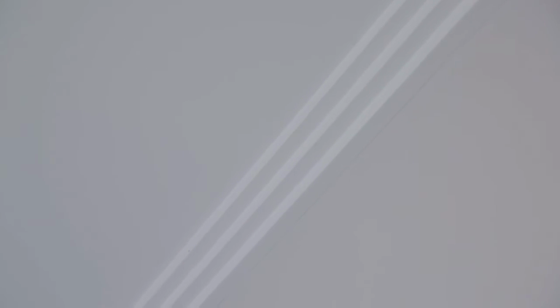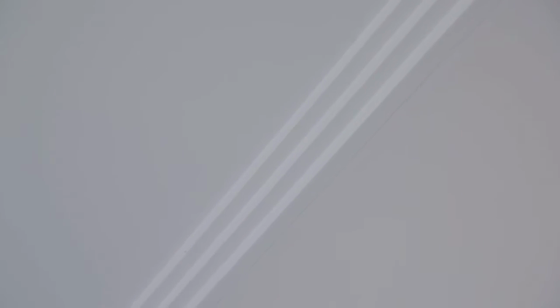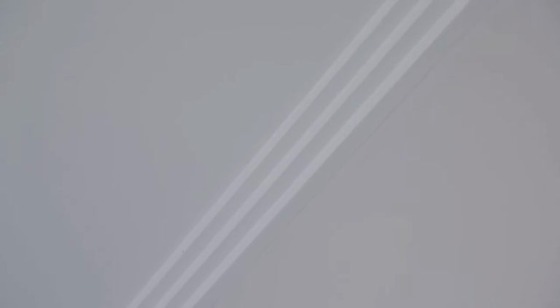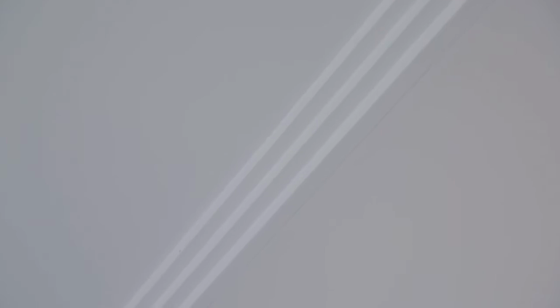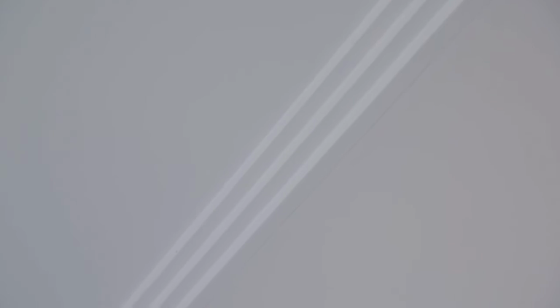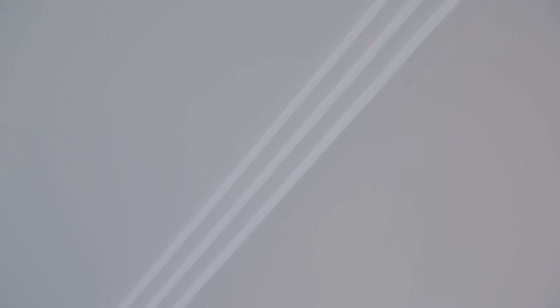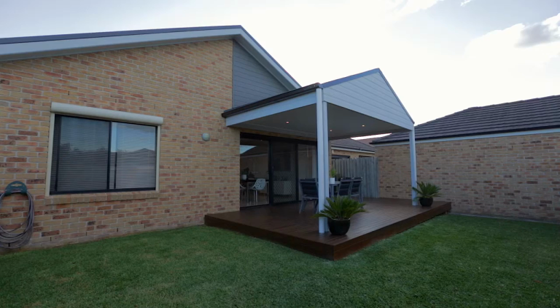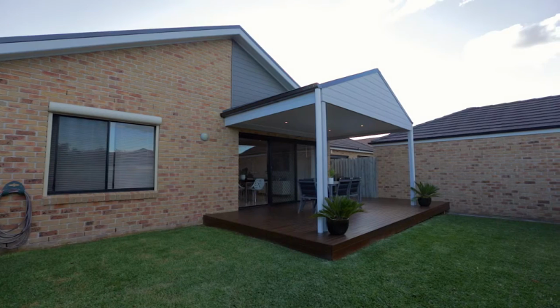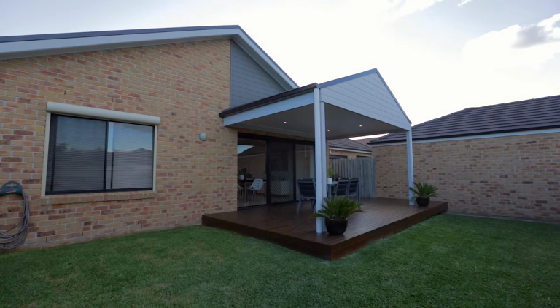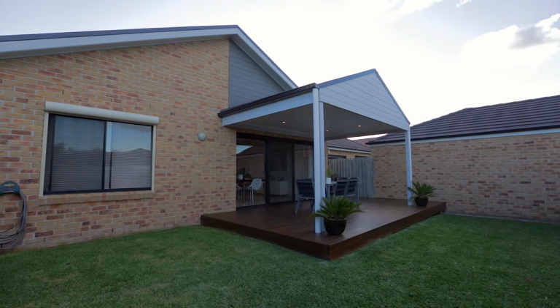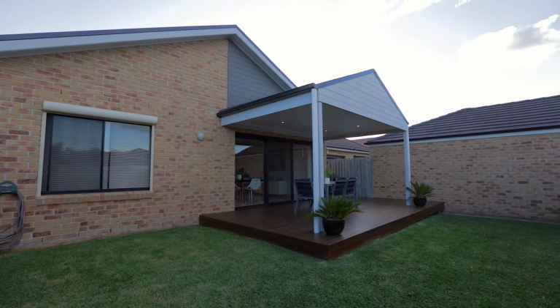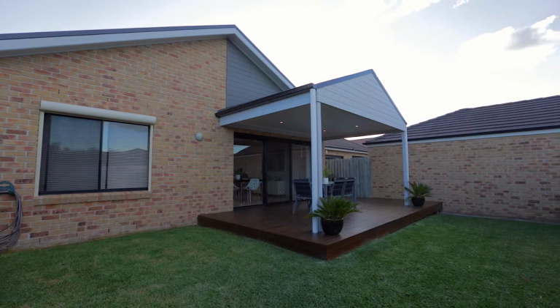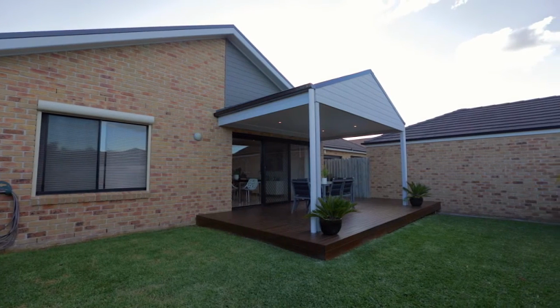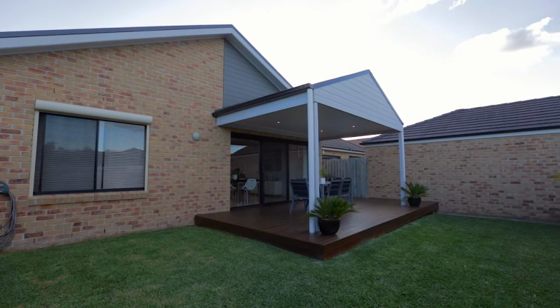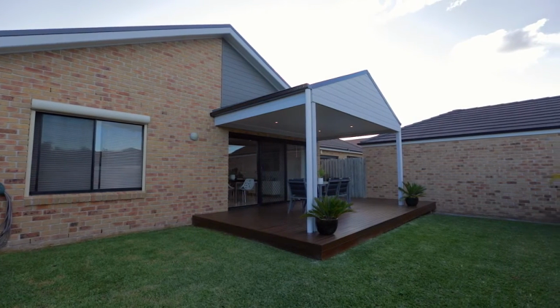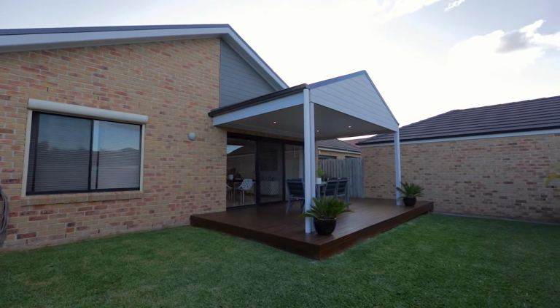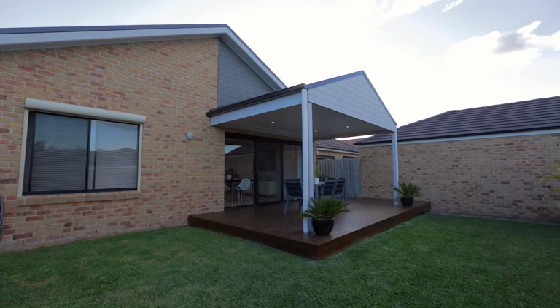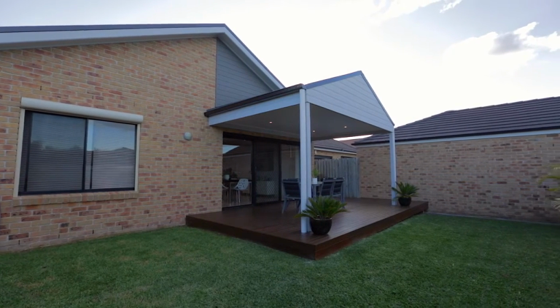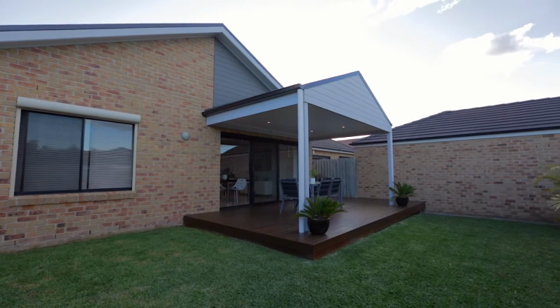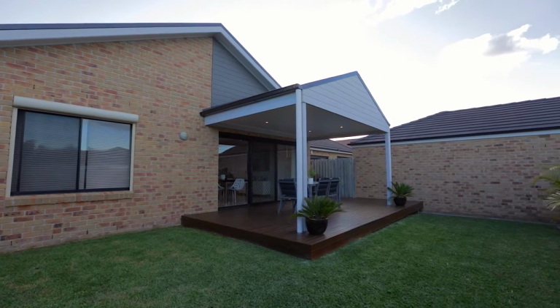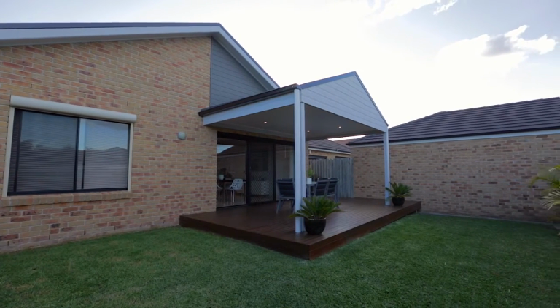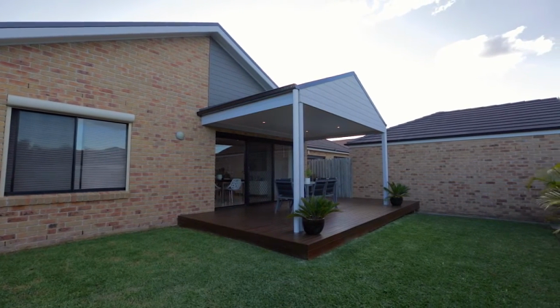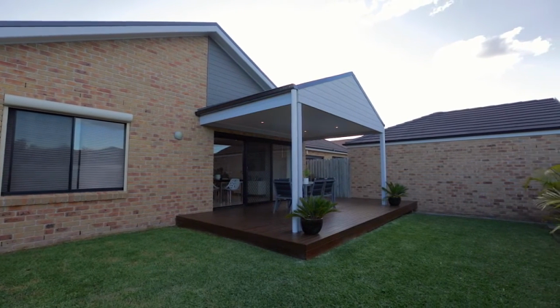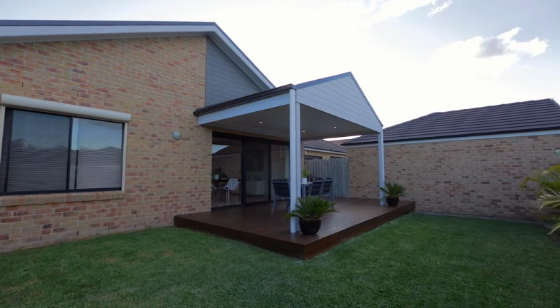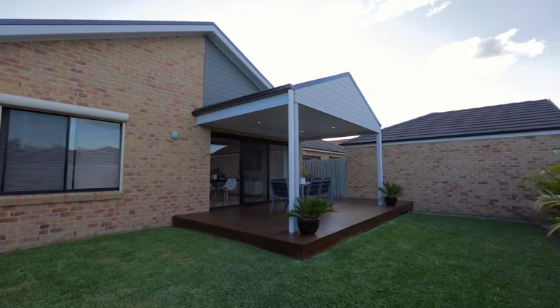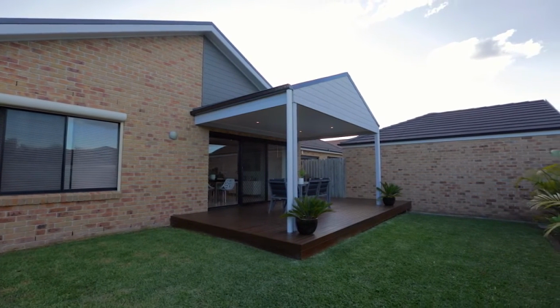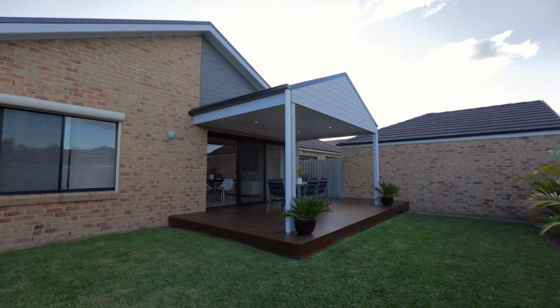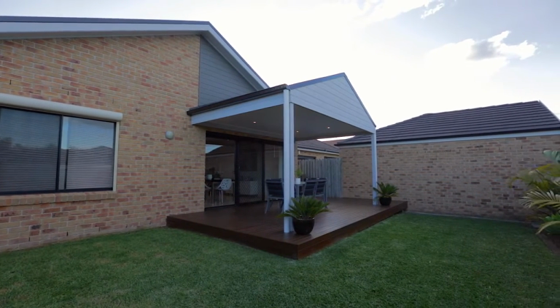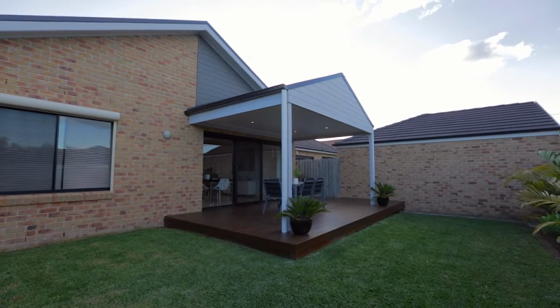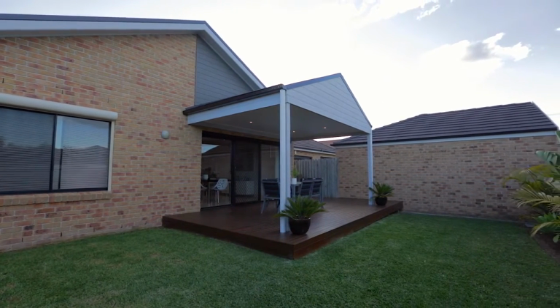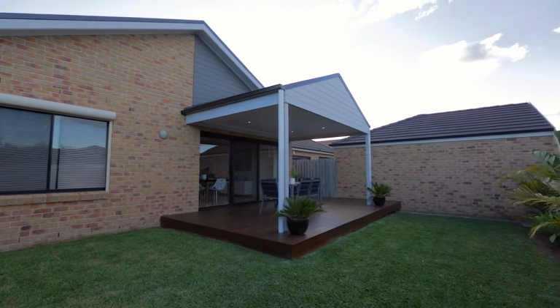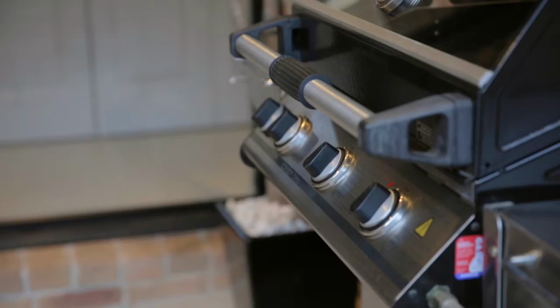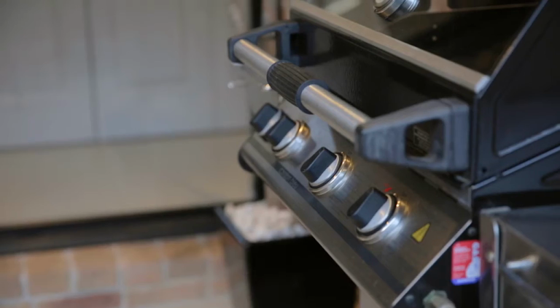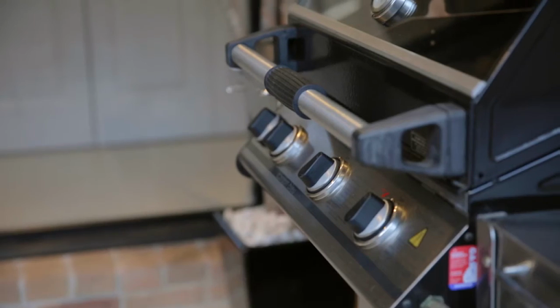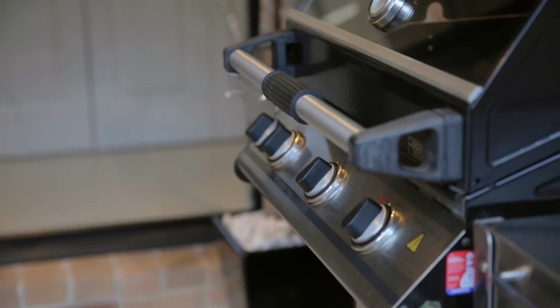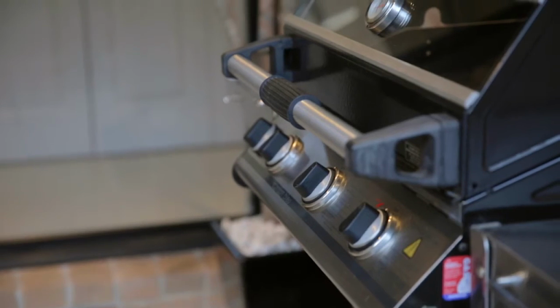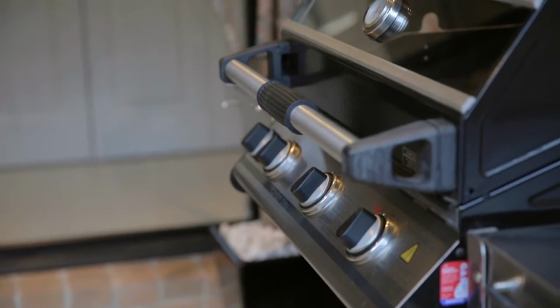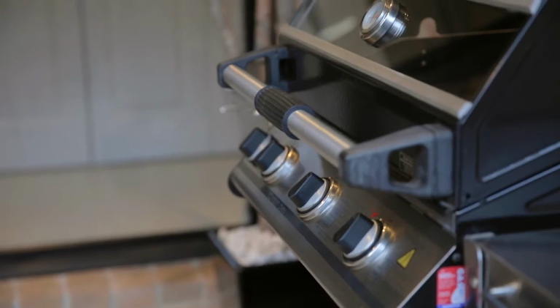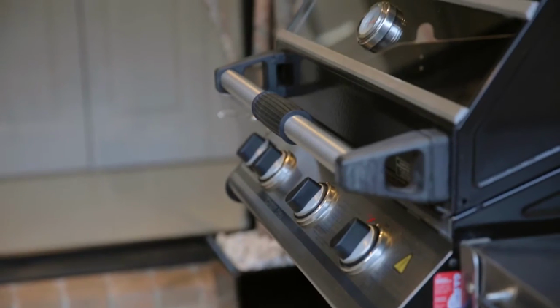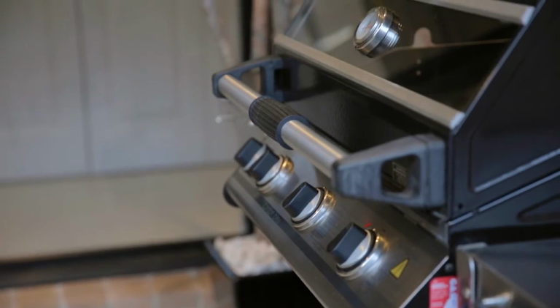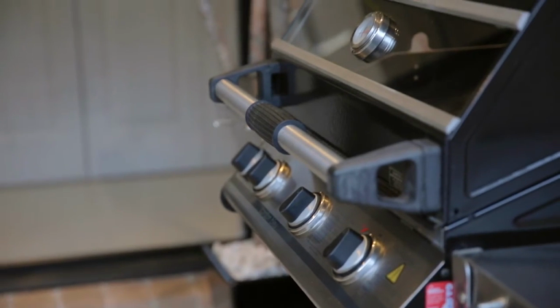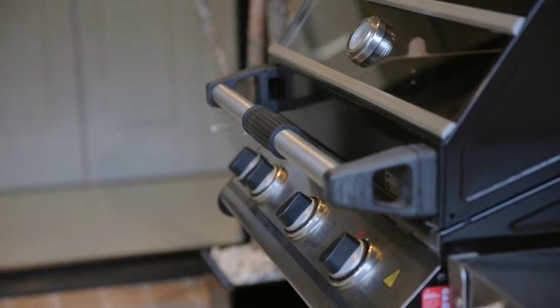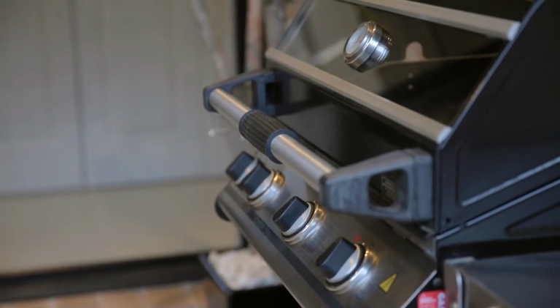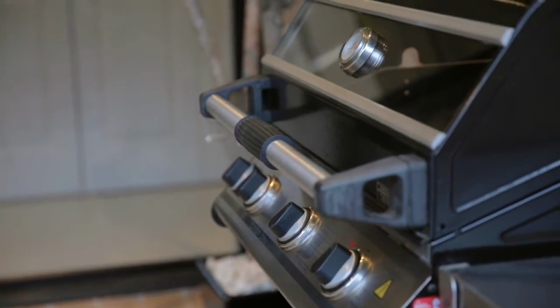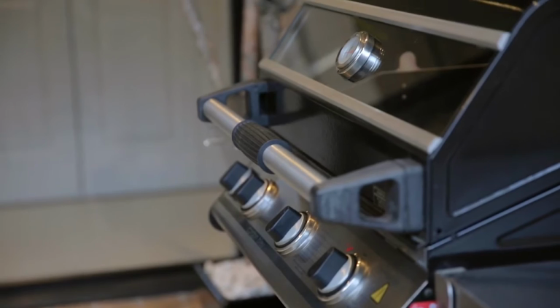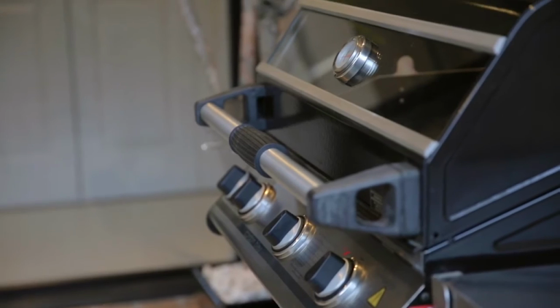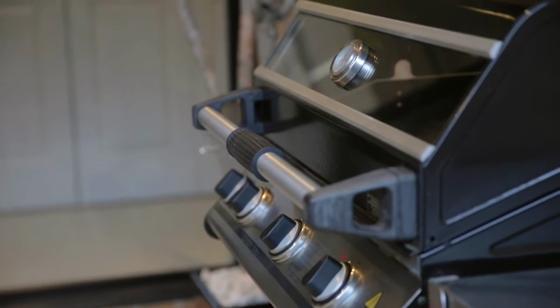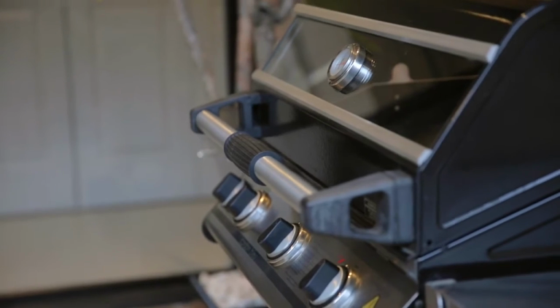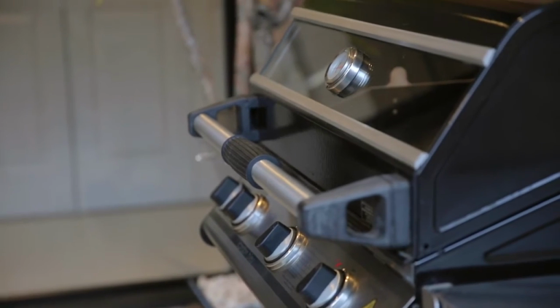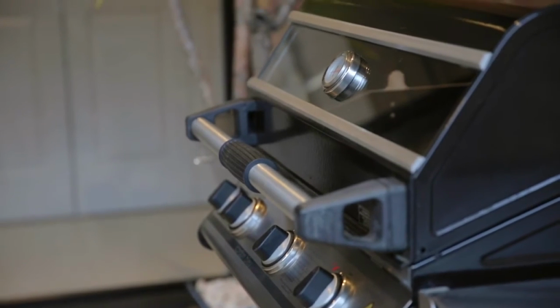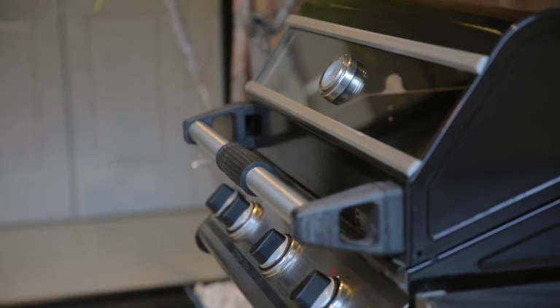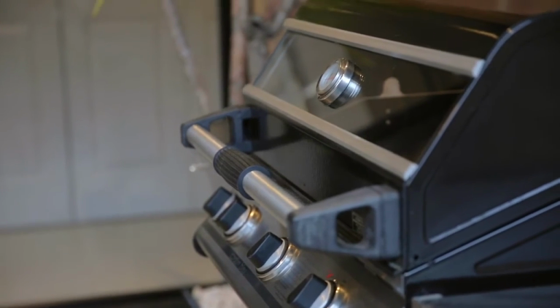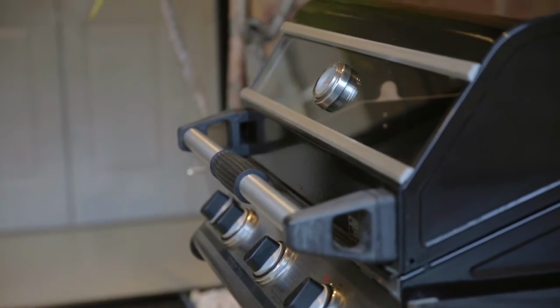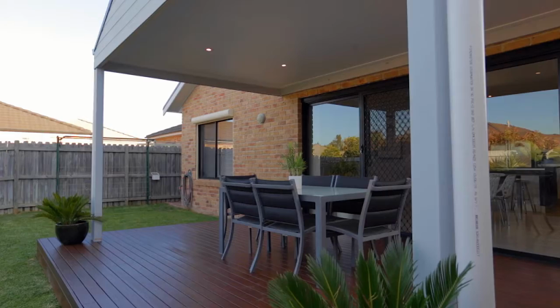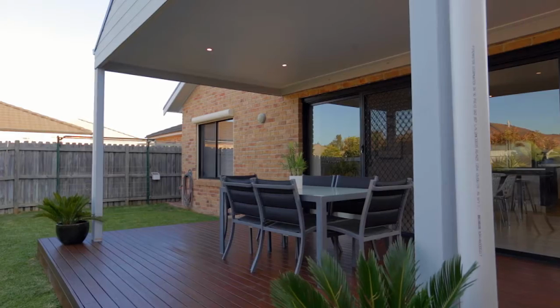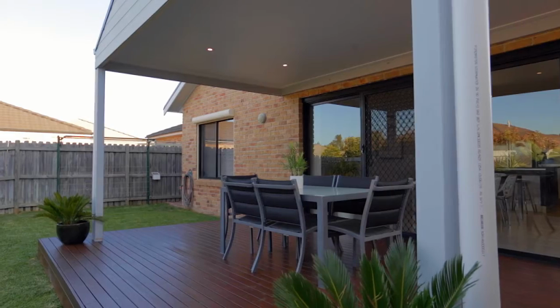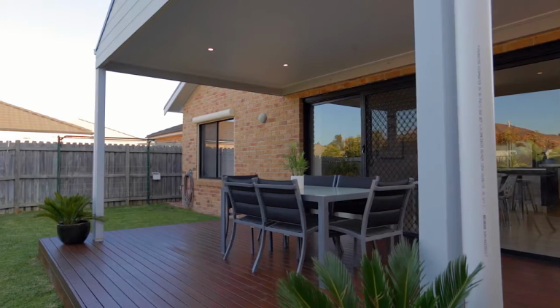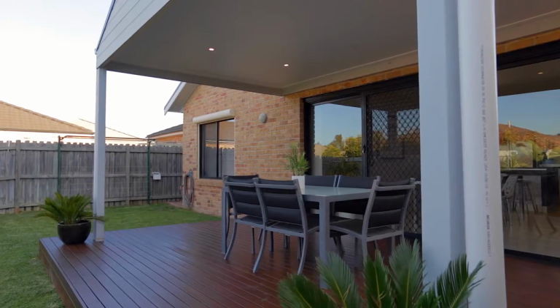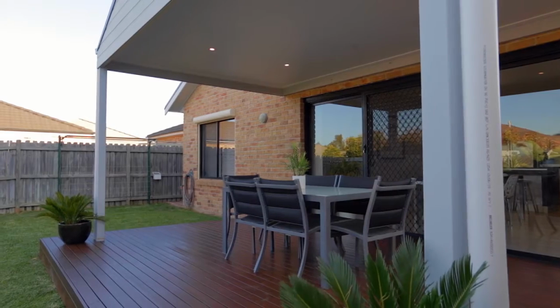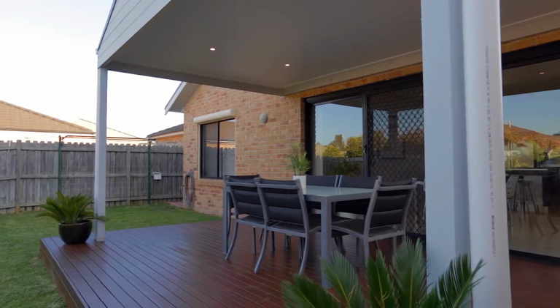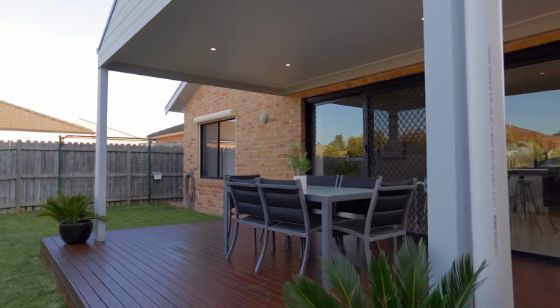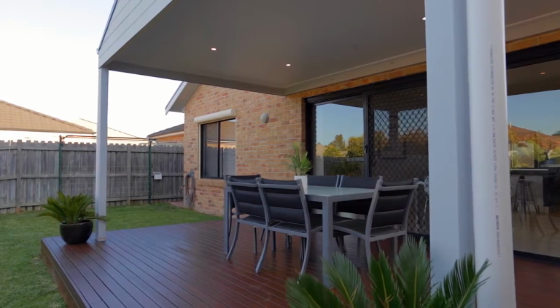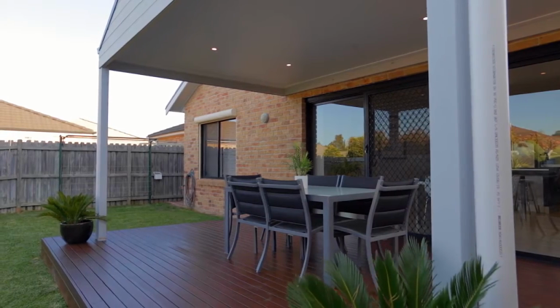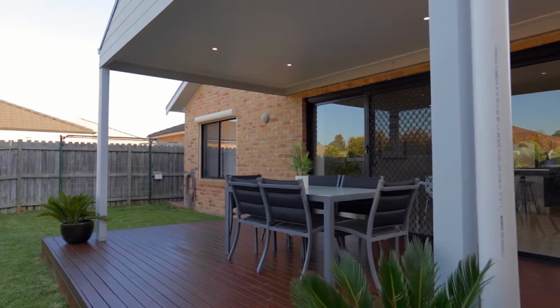The covered rear entertaining area is the perfect spot to host friends and family for a casual barbecue and overlooks a low maintenance manicured rear garden.